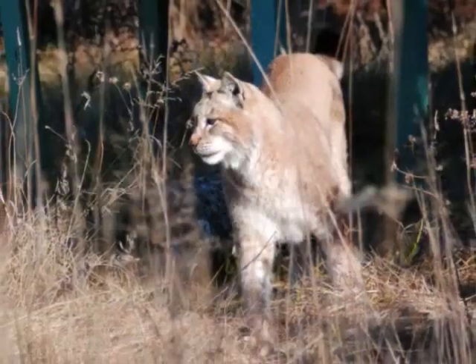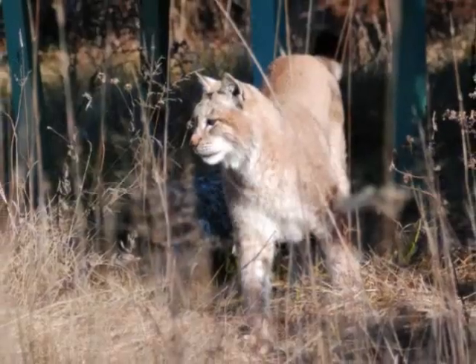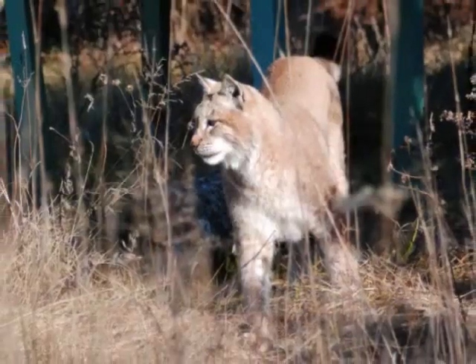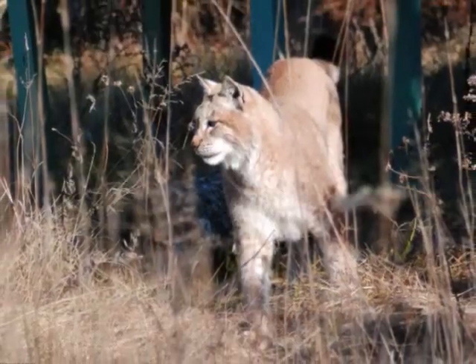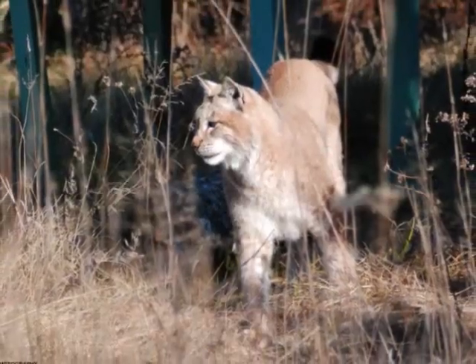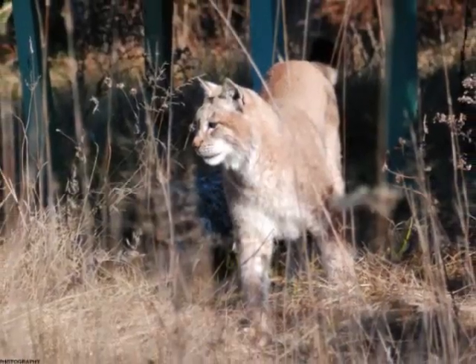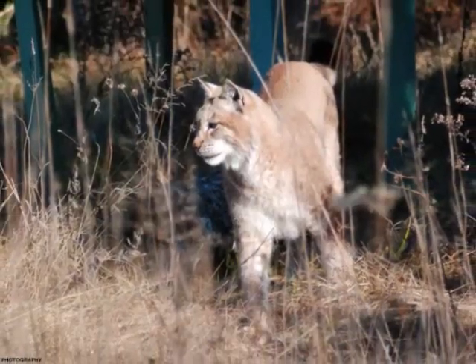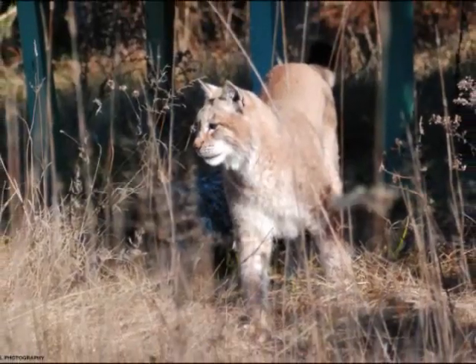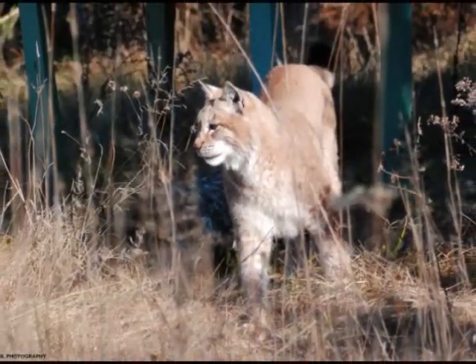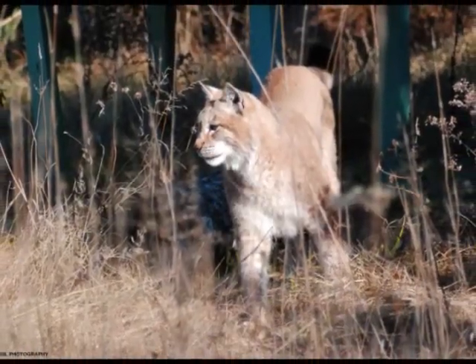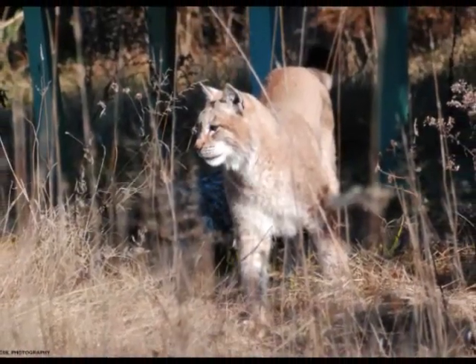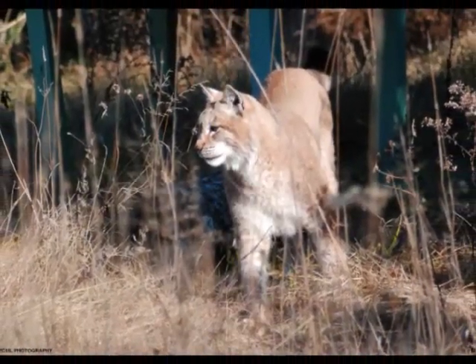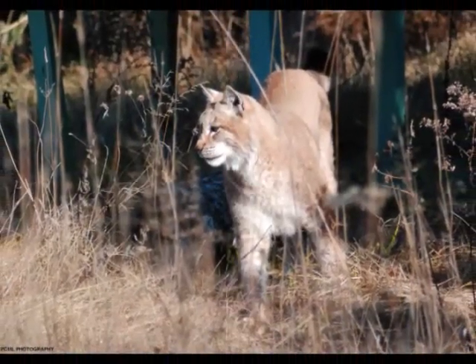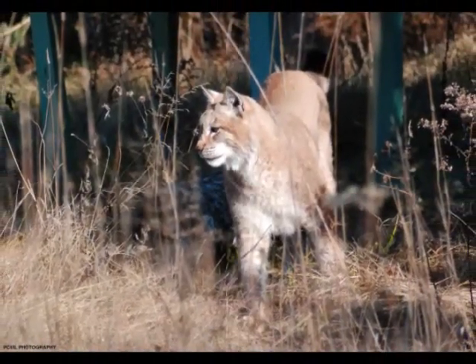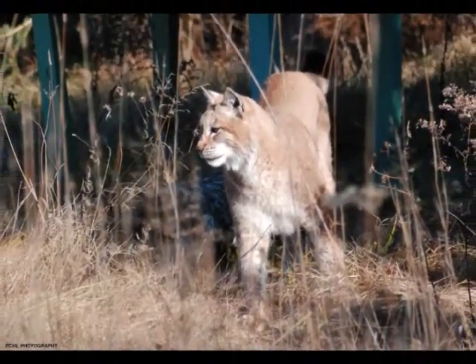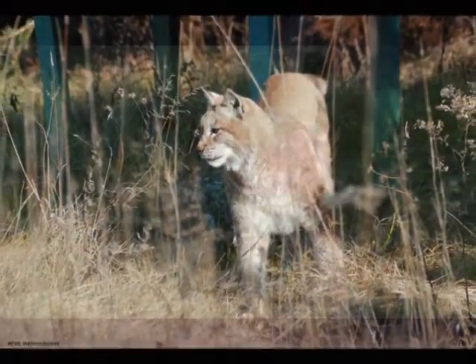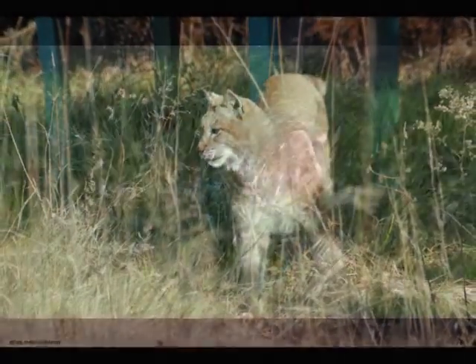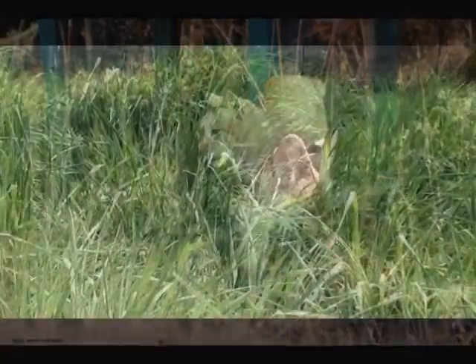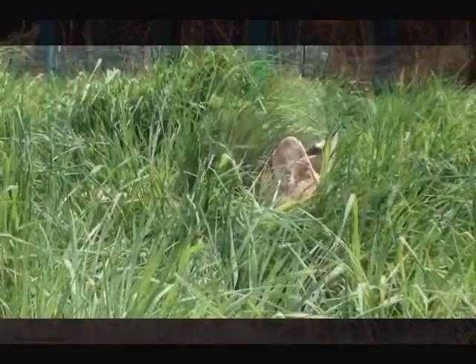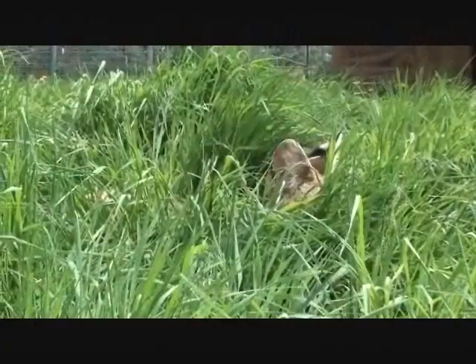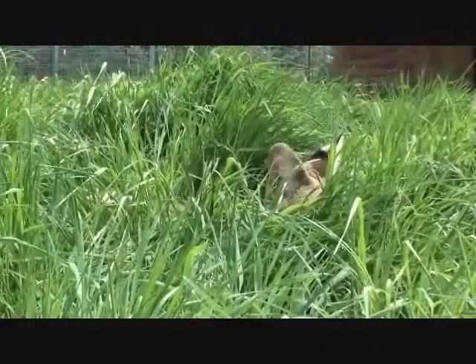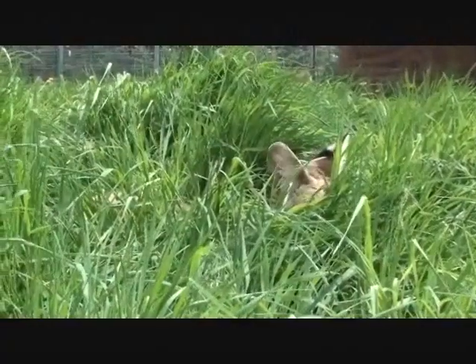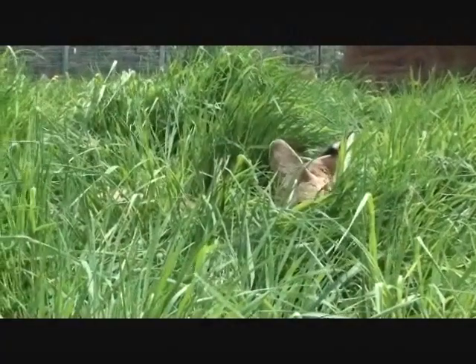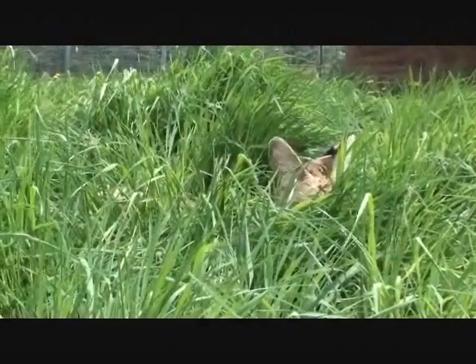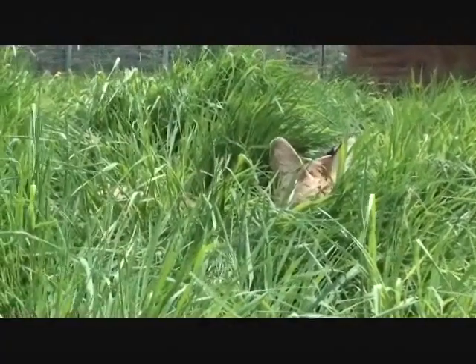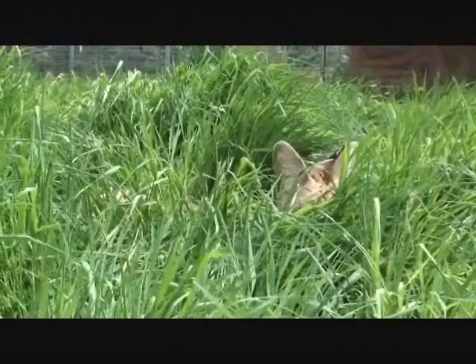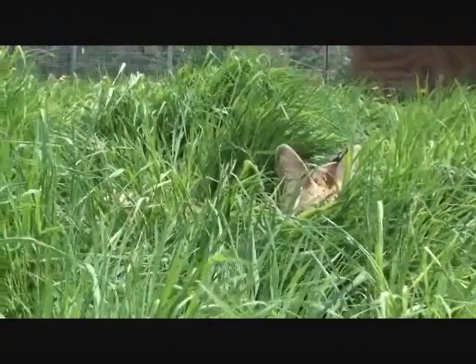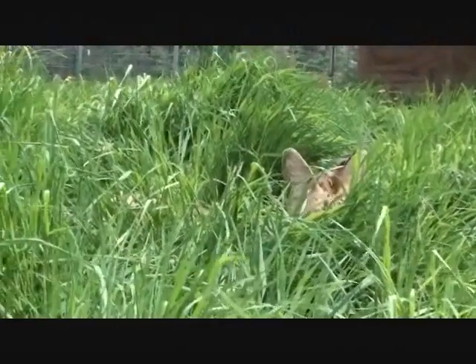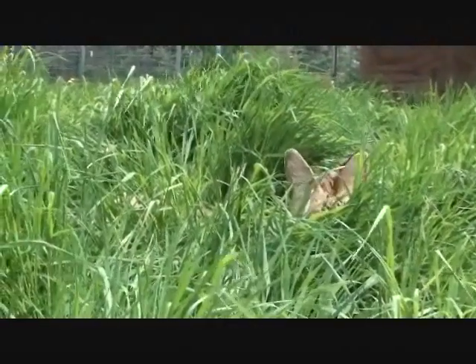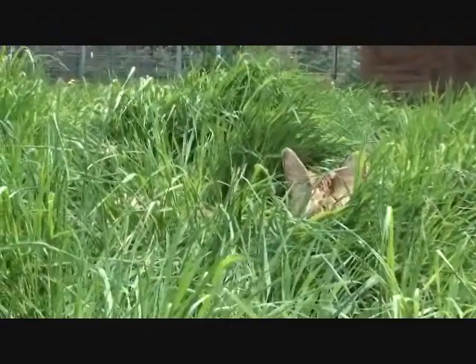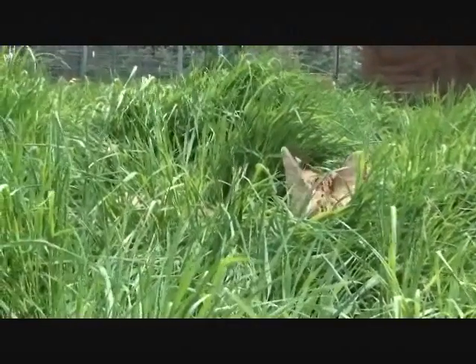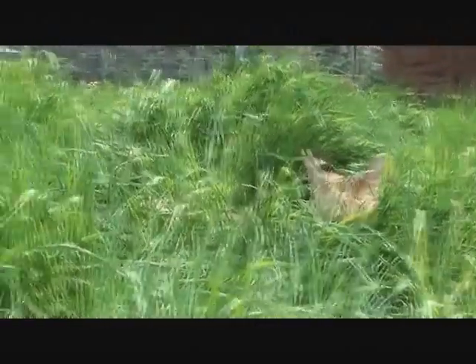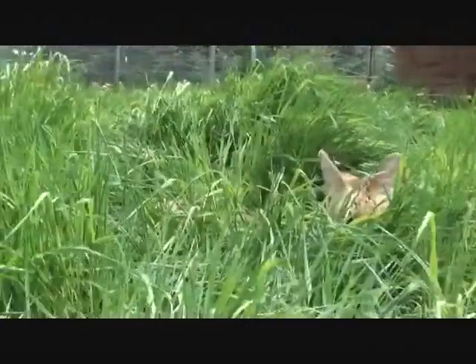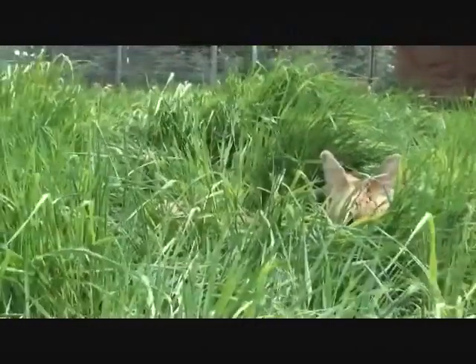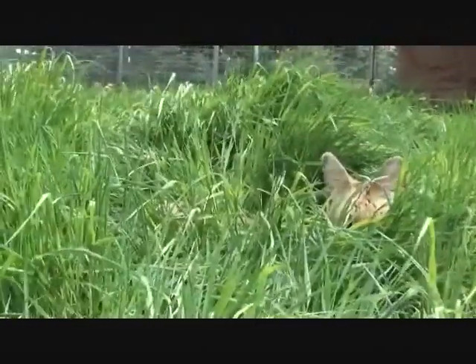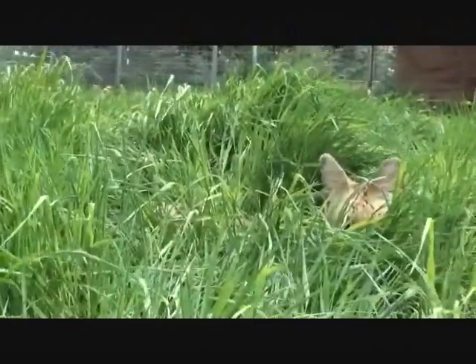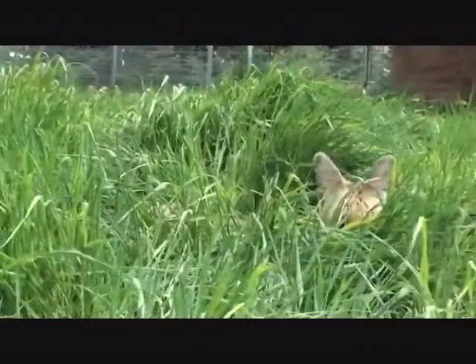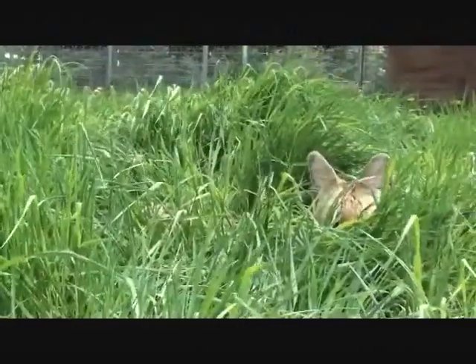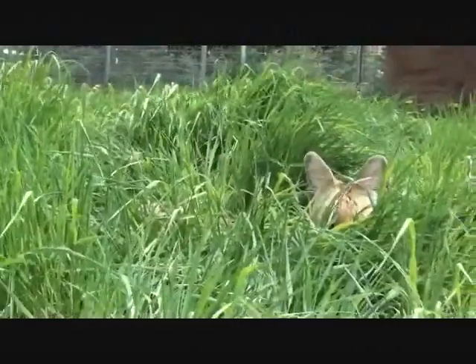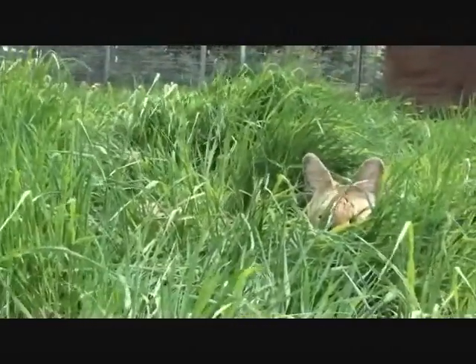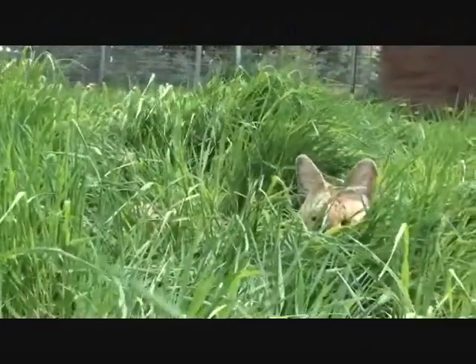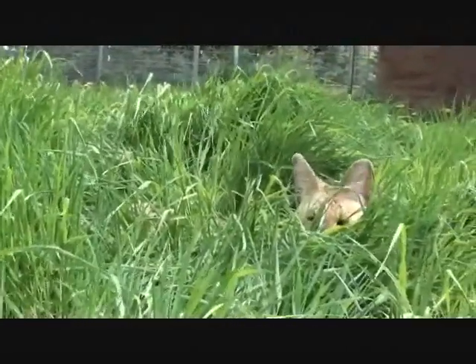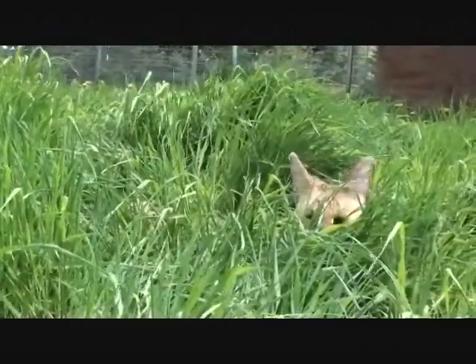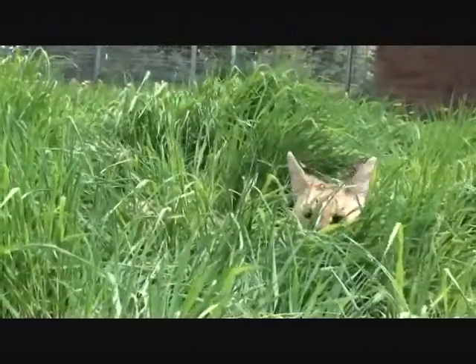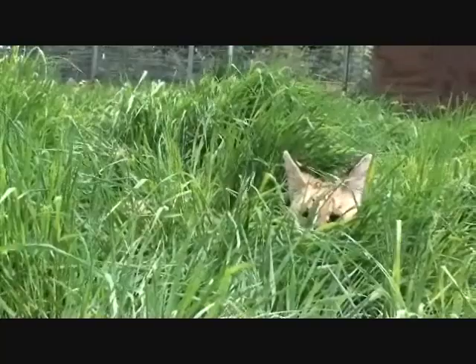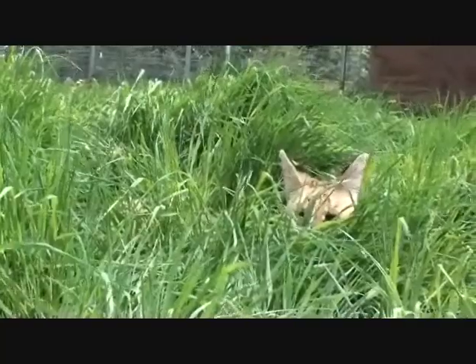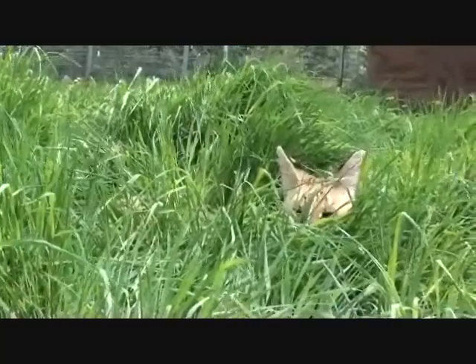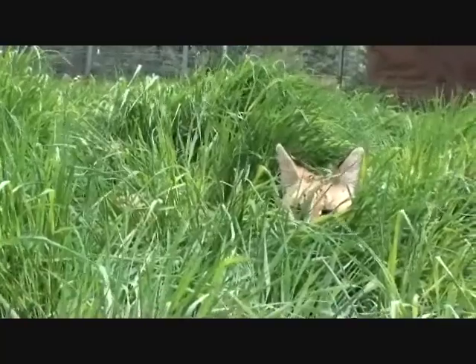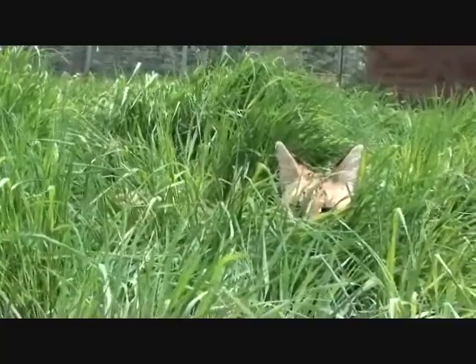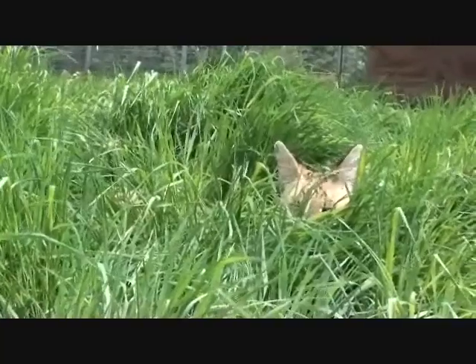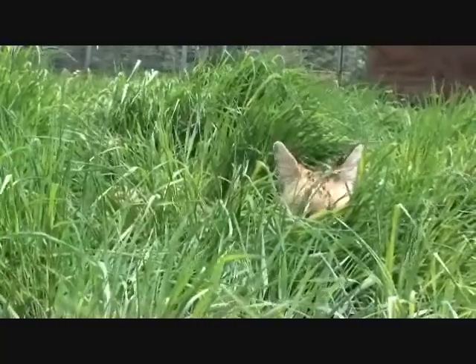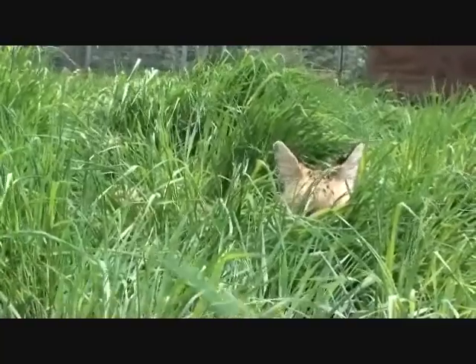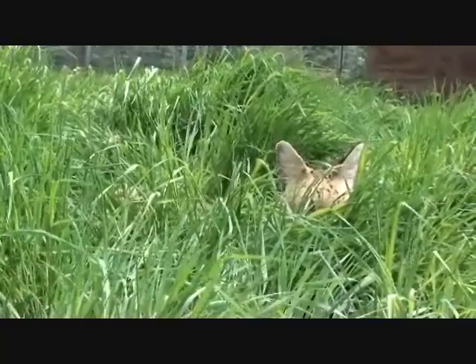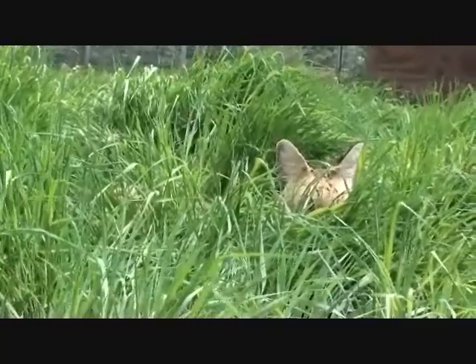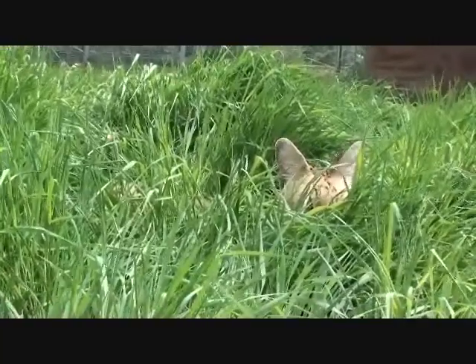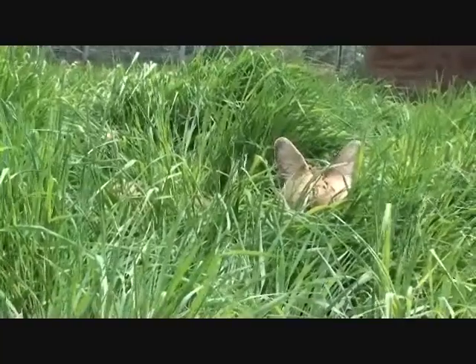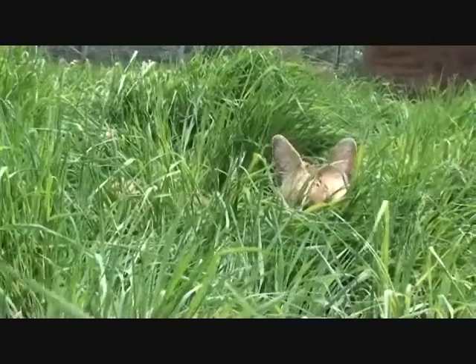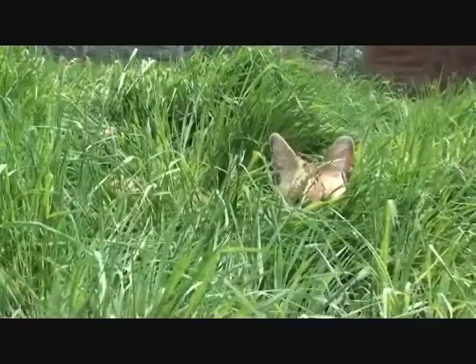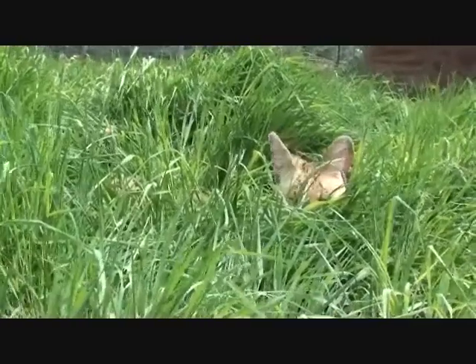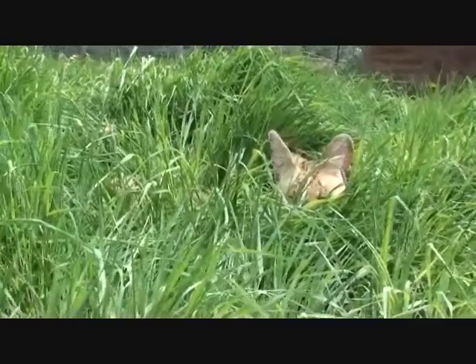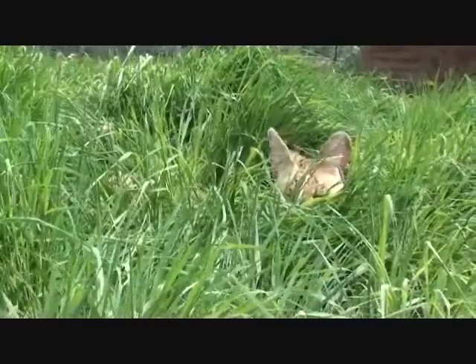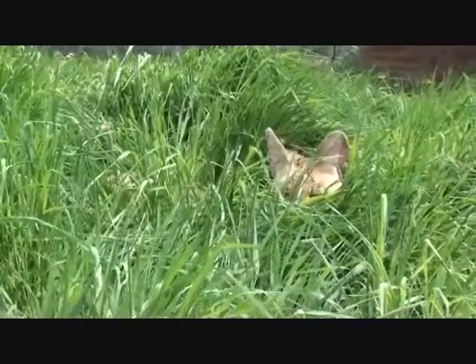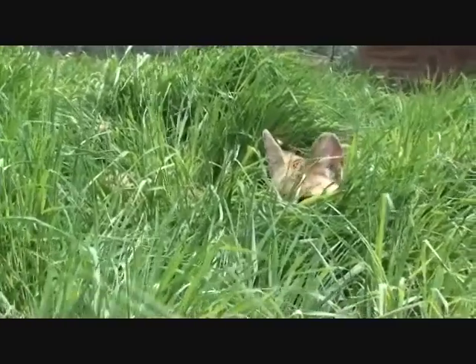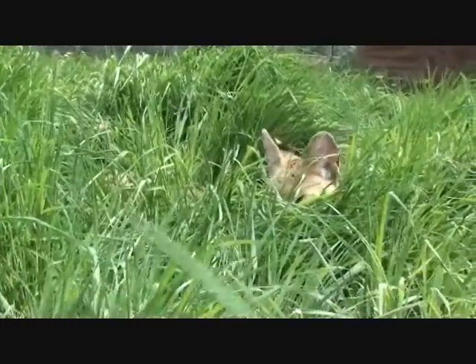There are several different types of camouflage, two of which pertain to cats: cryptic coloration and disruptive coloration.